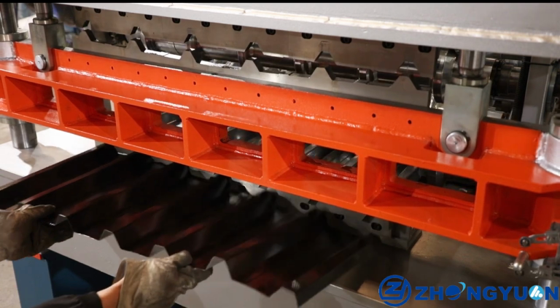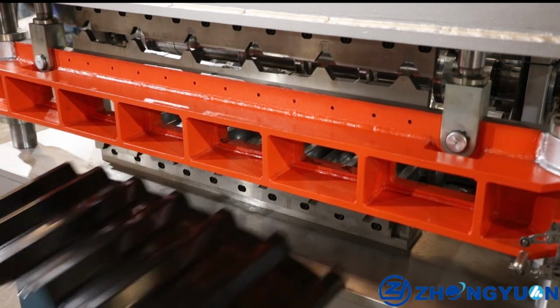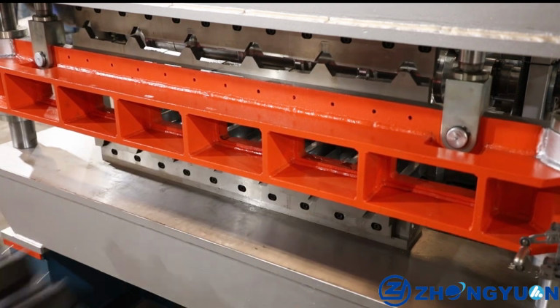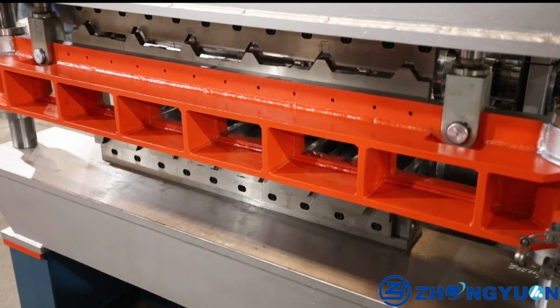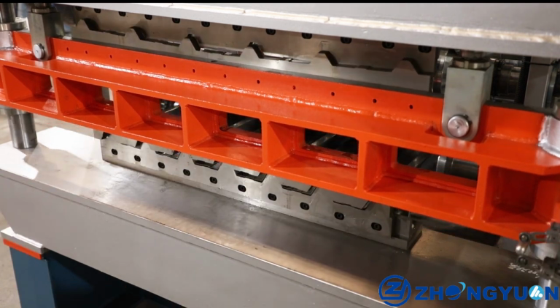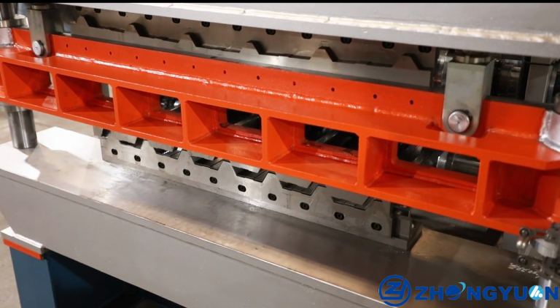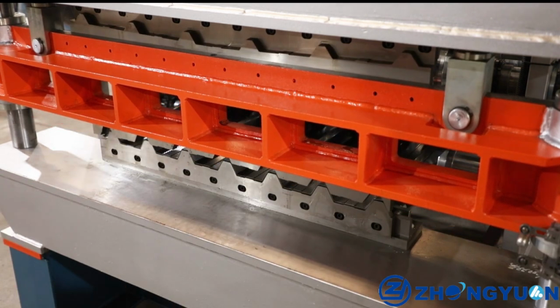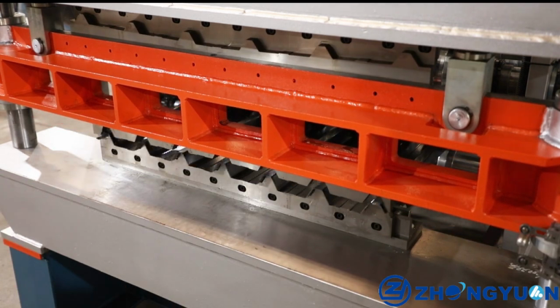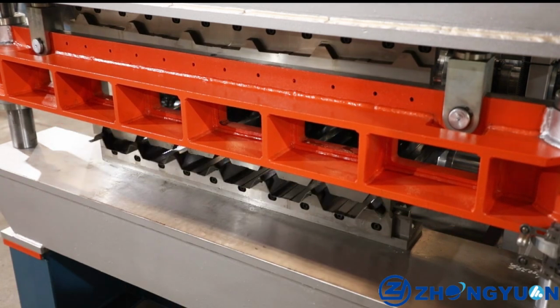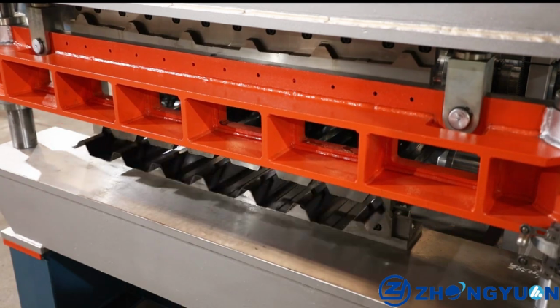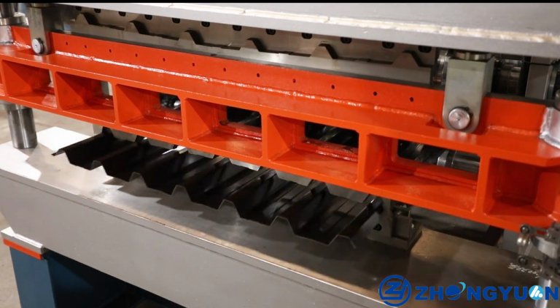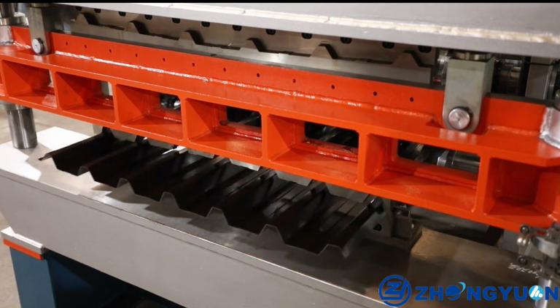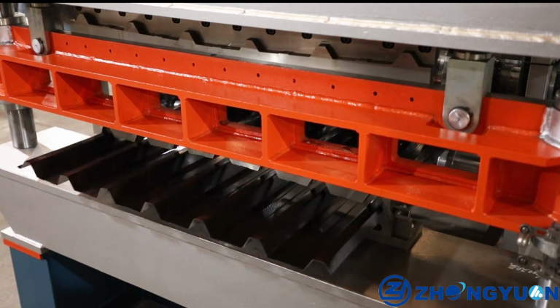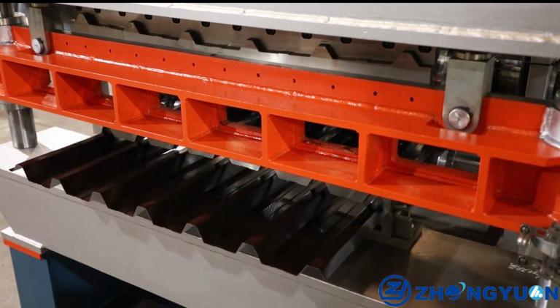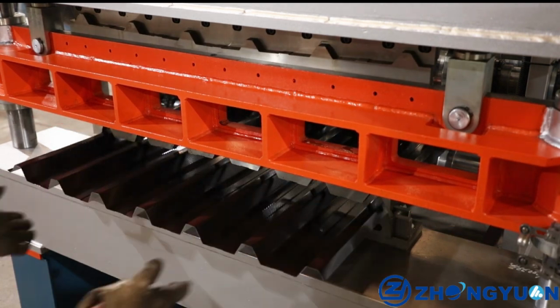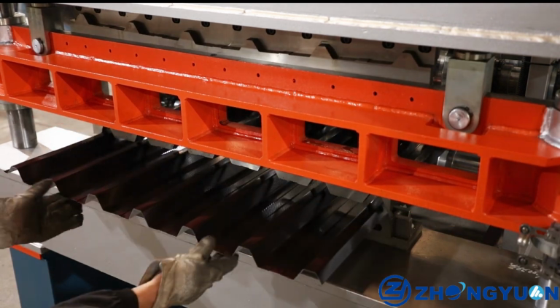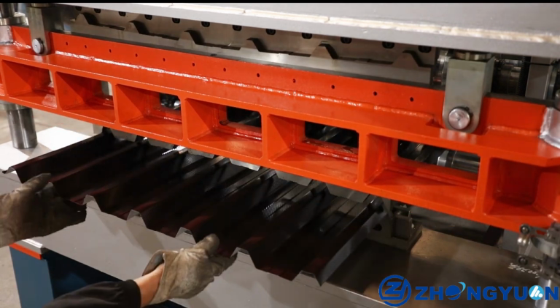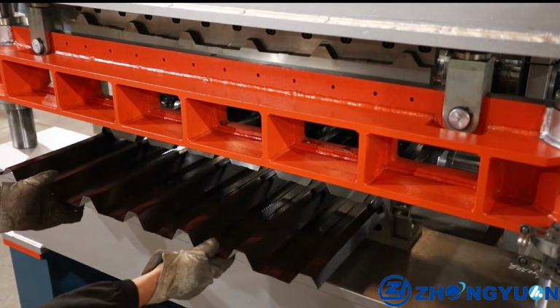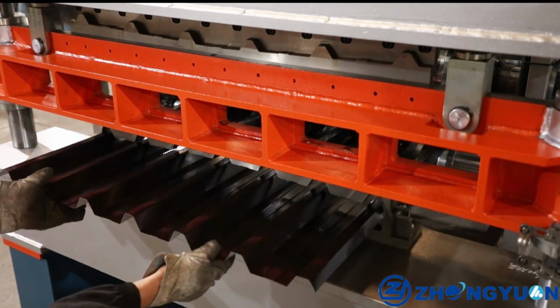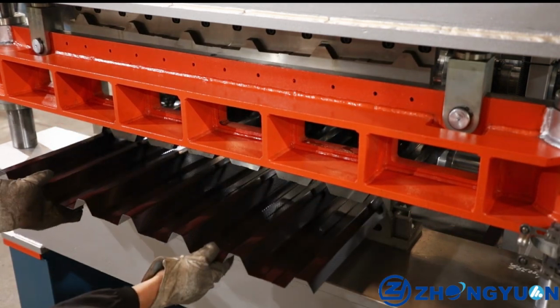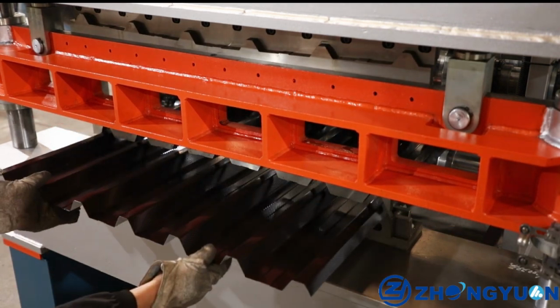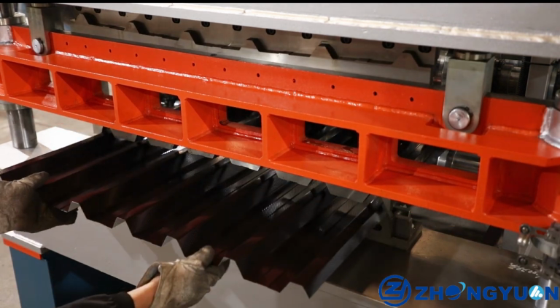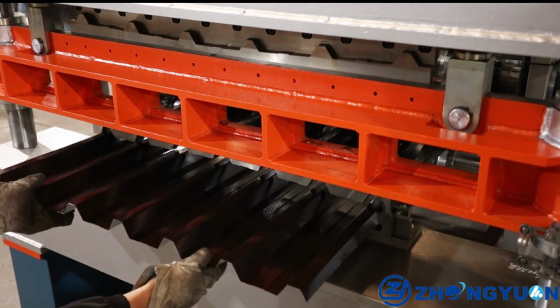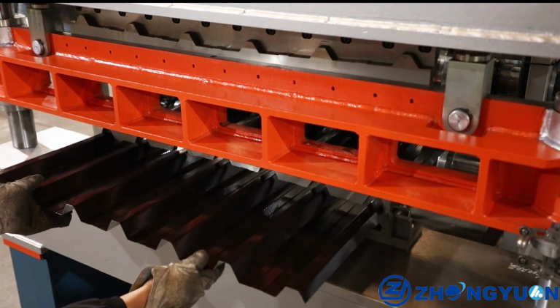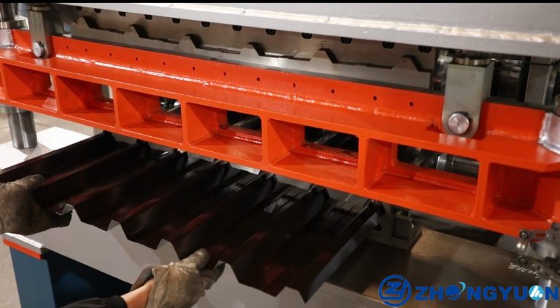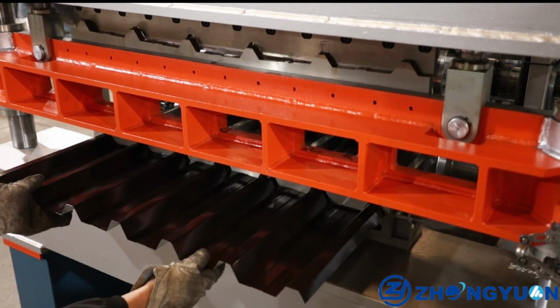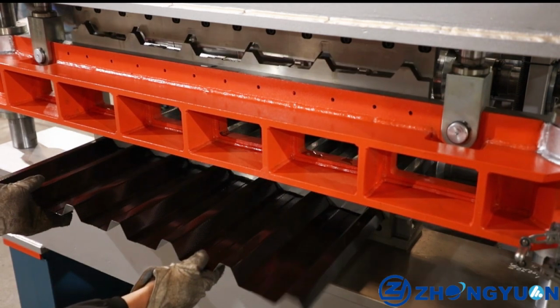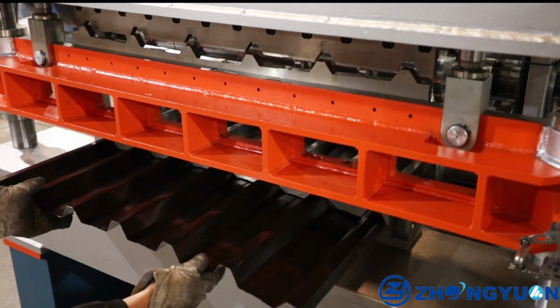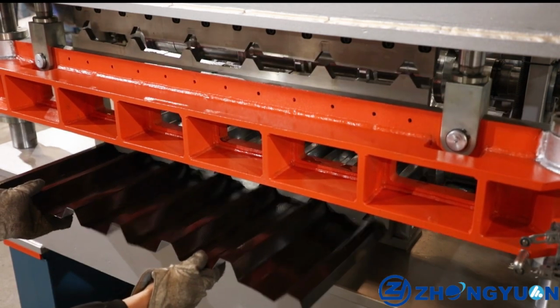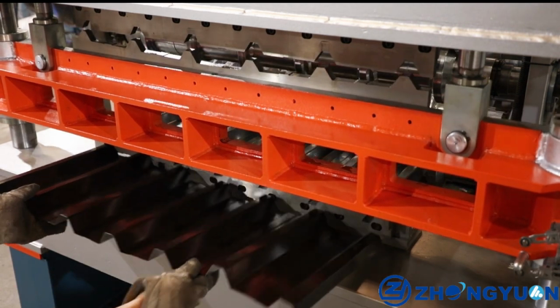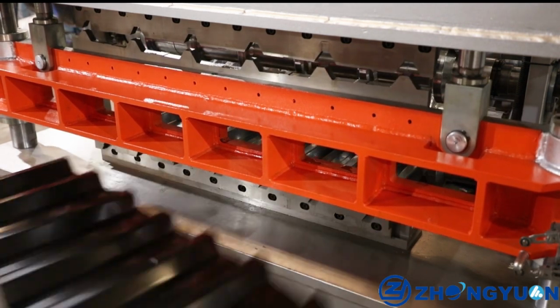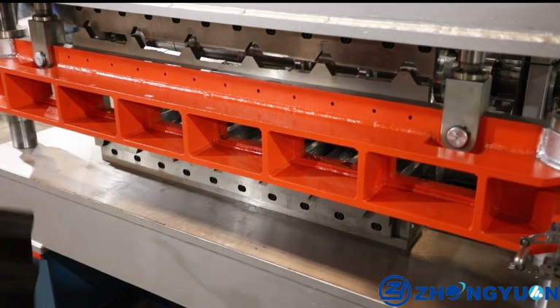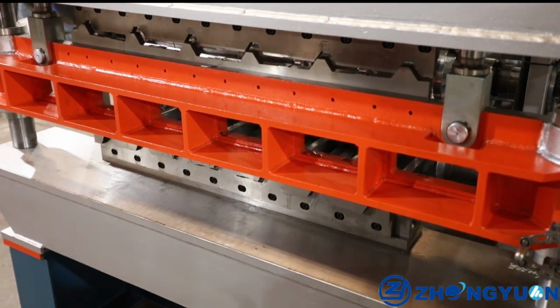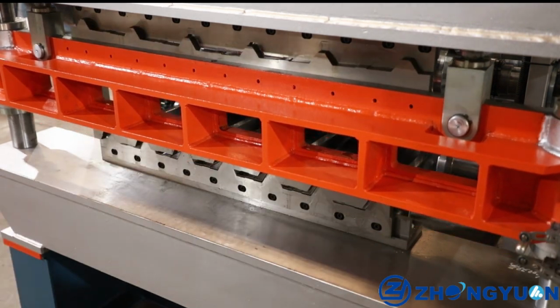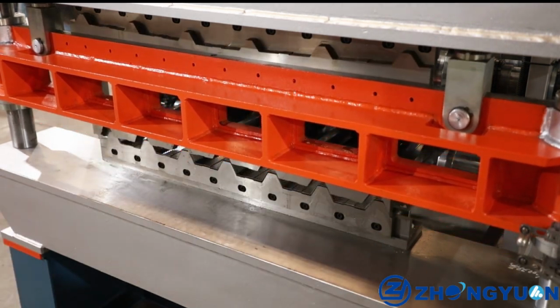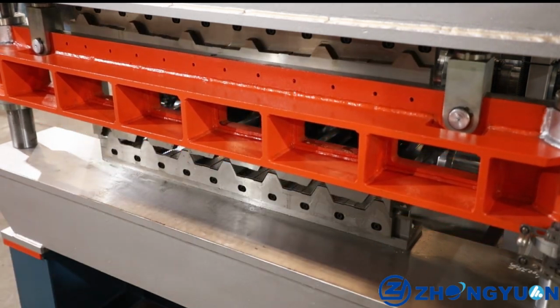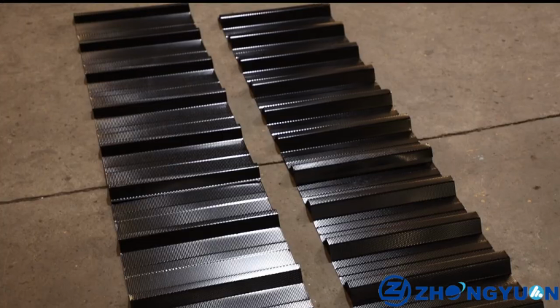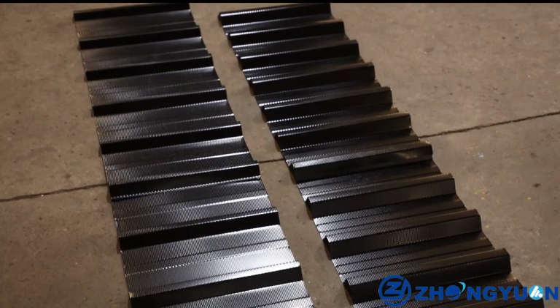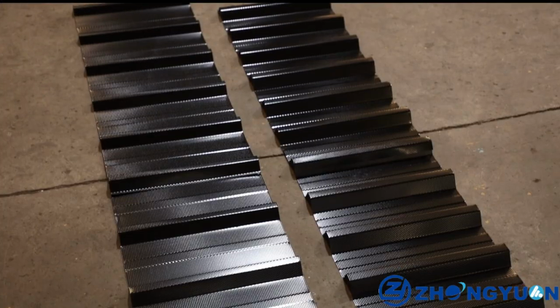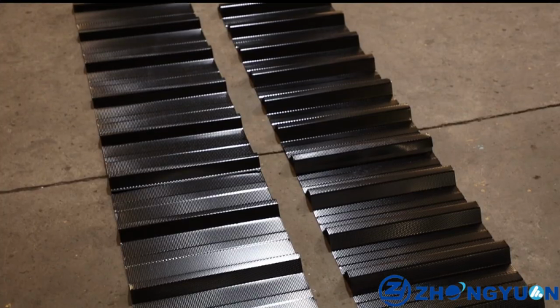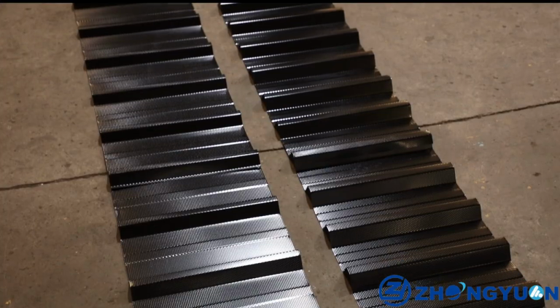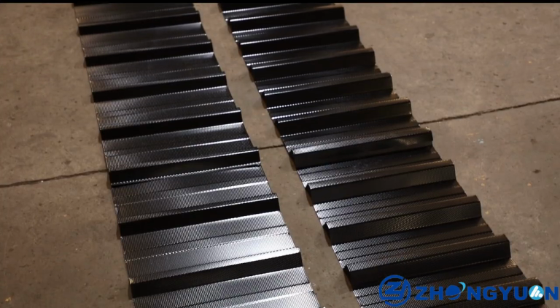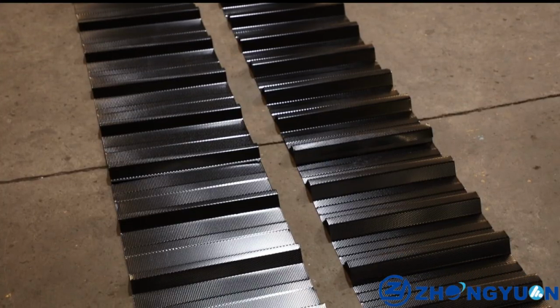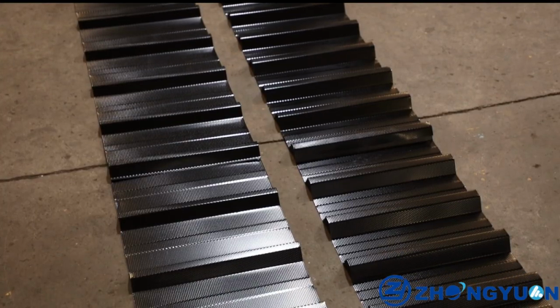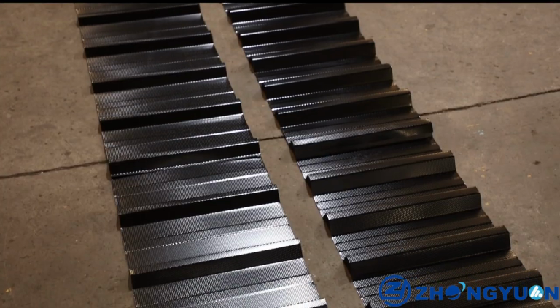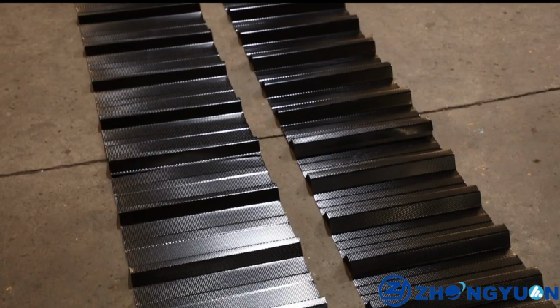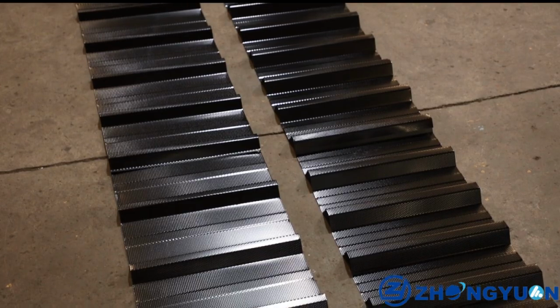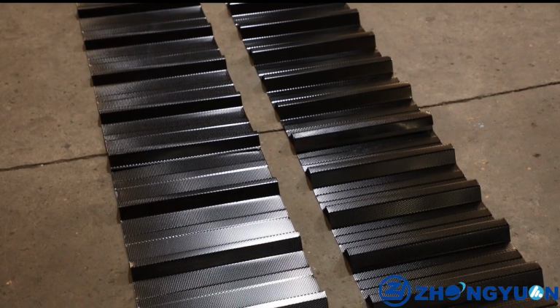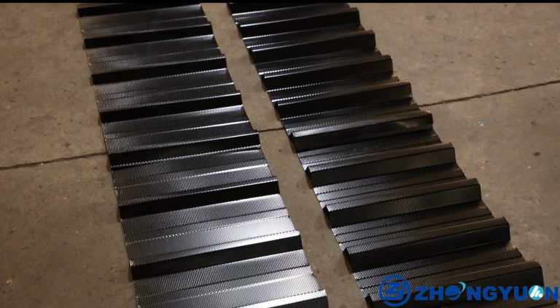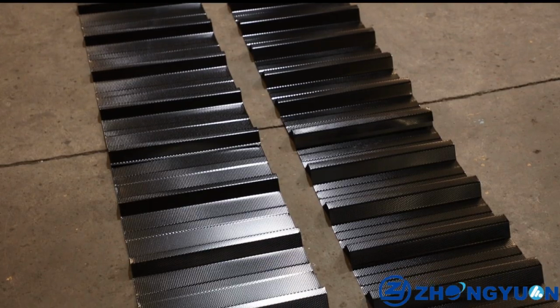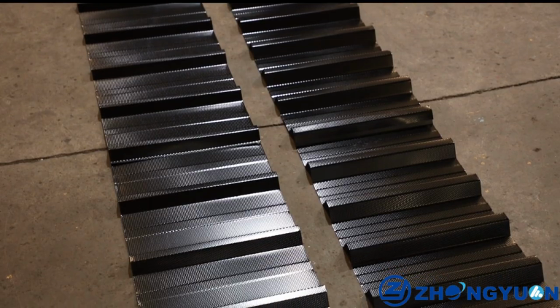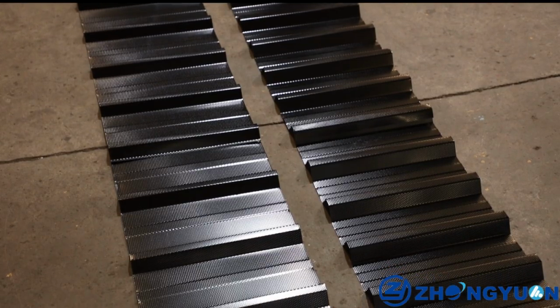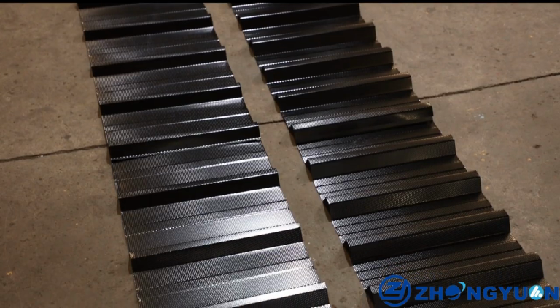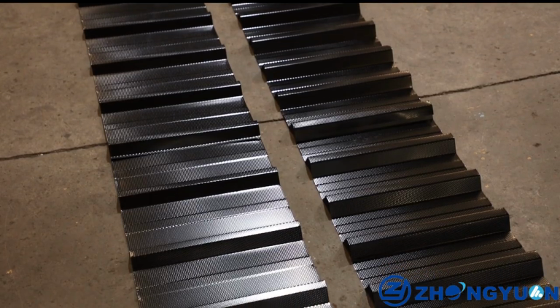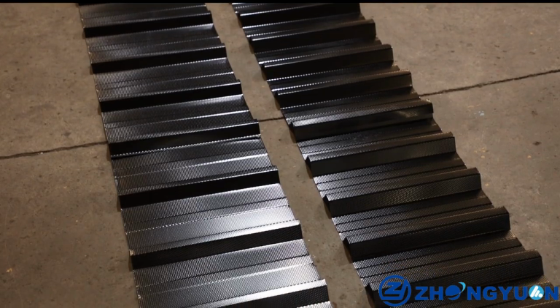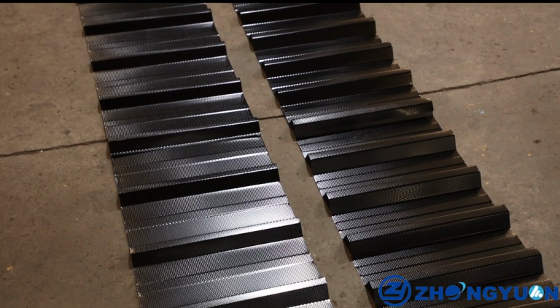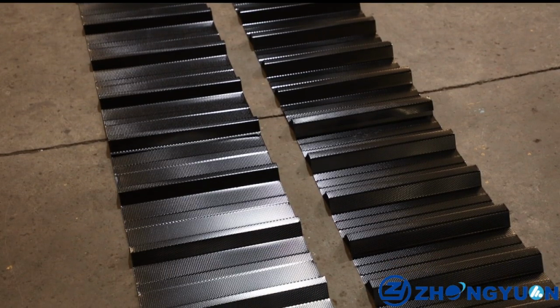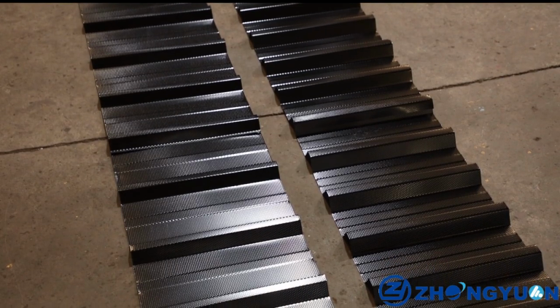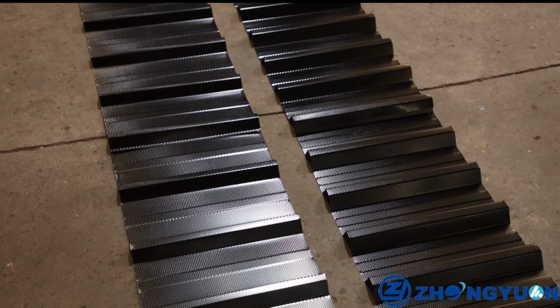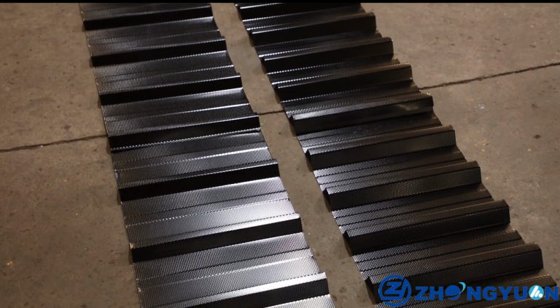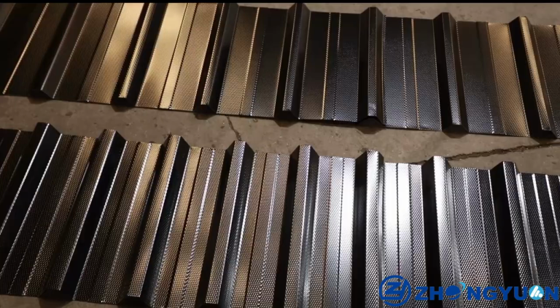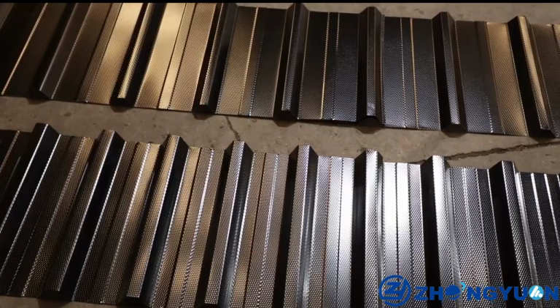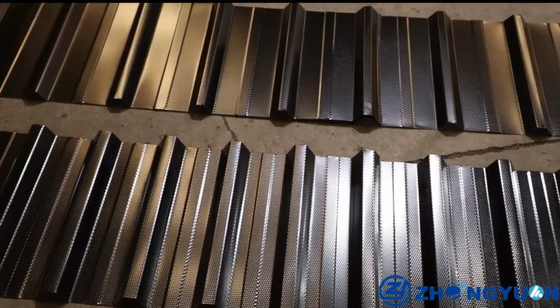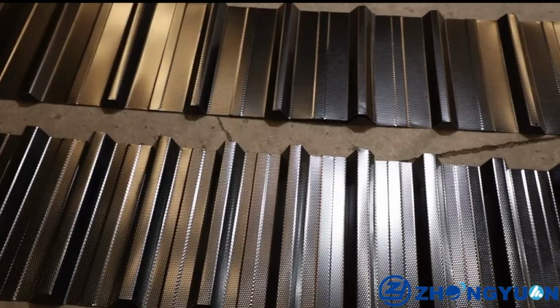4. Easy operation. Full automatic running. Two persons can operate one machine well.